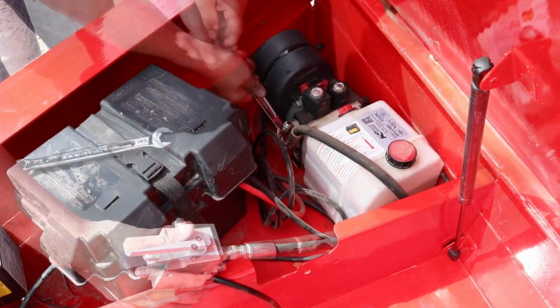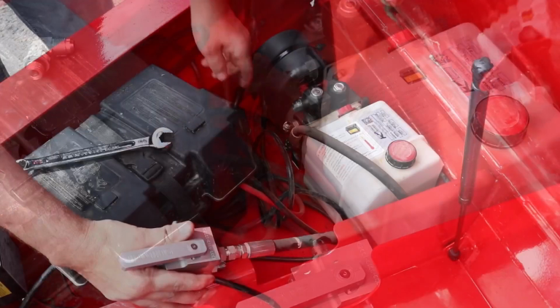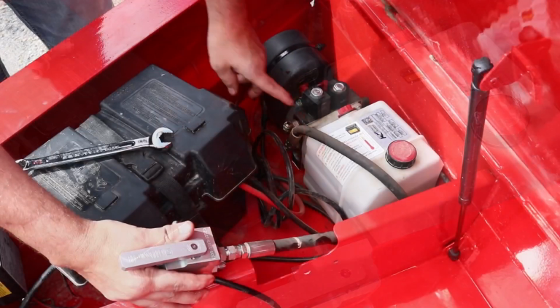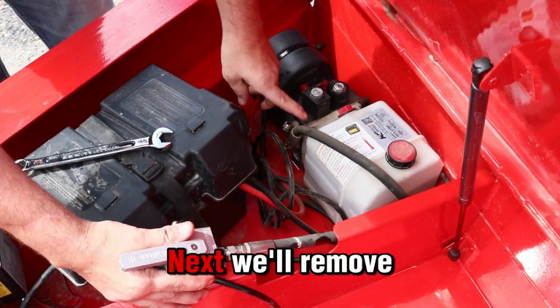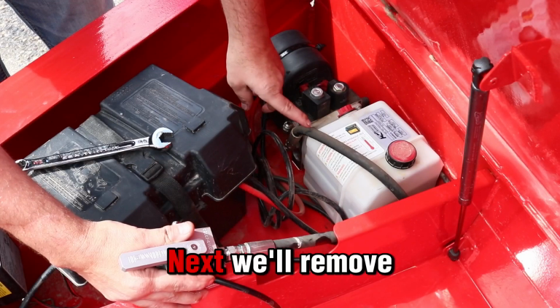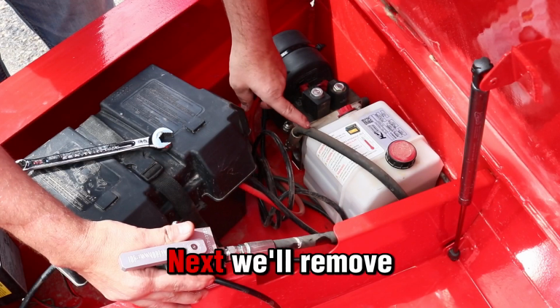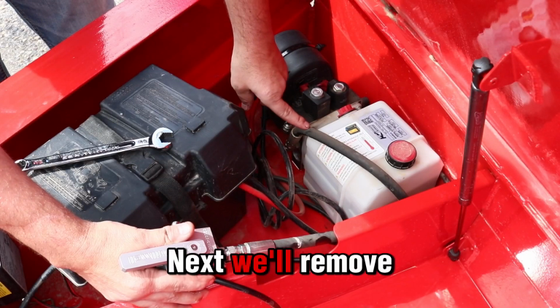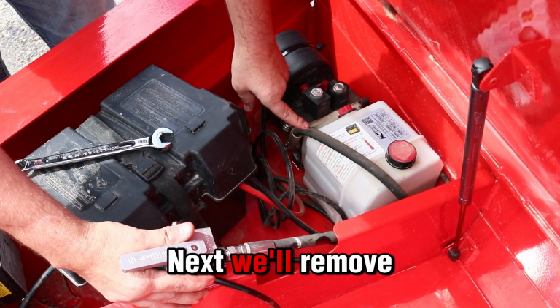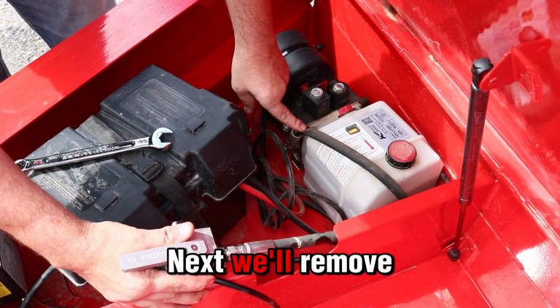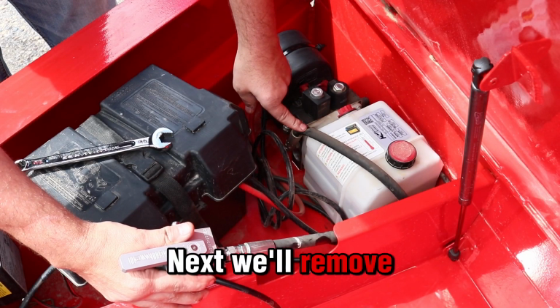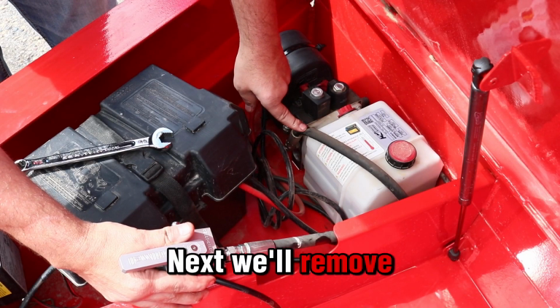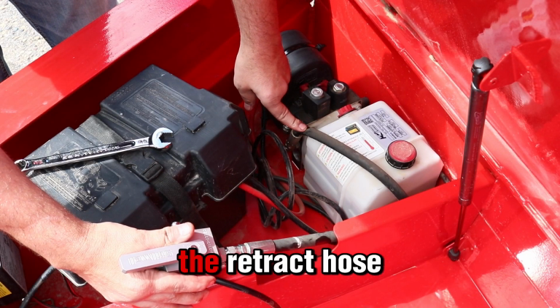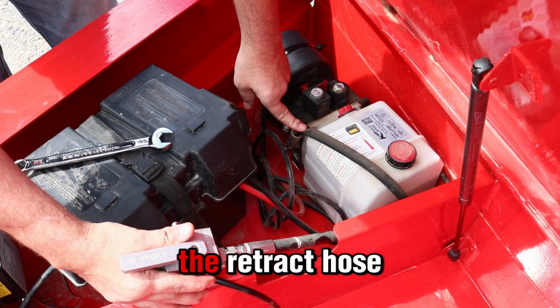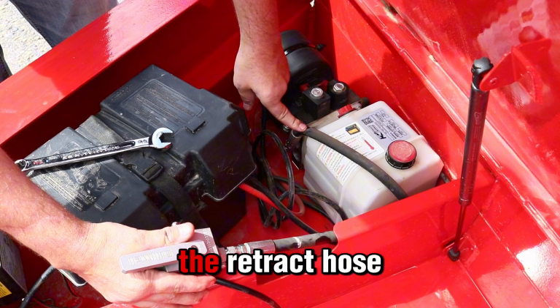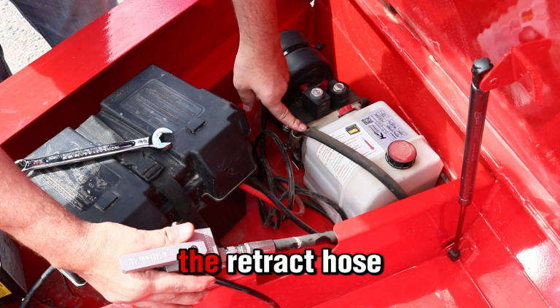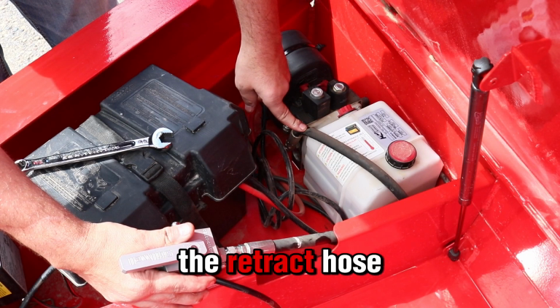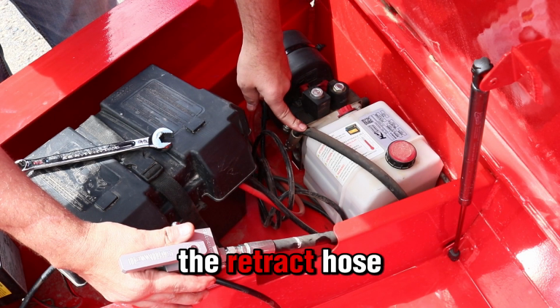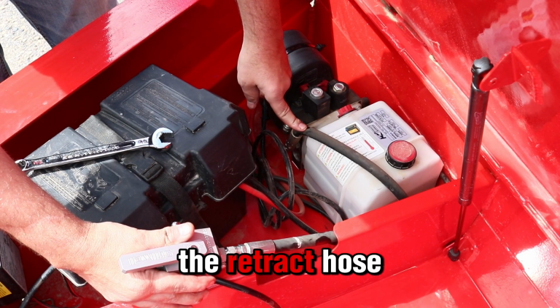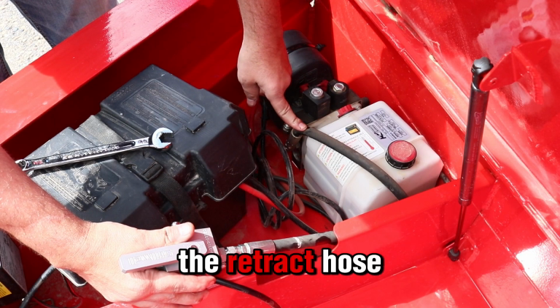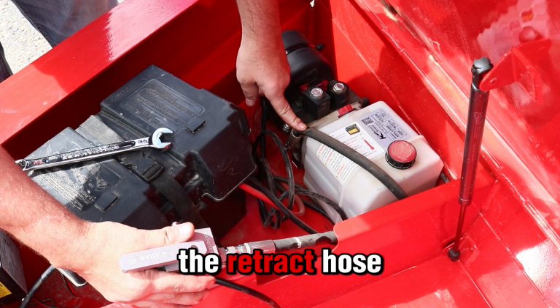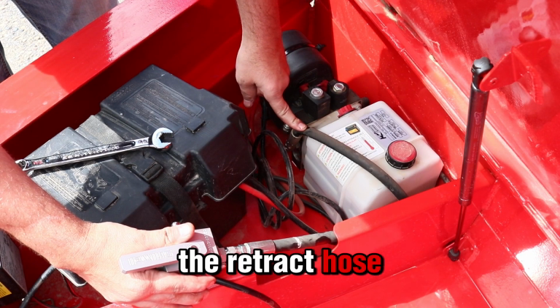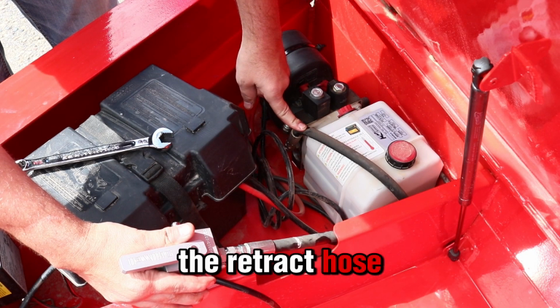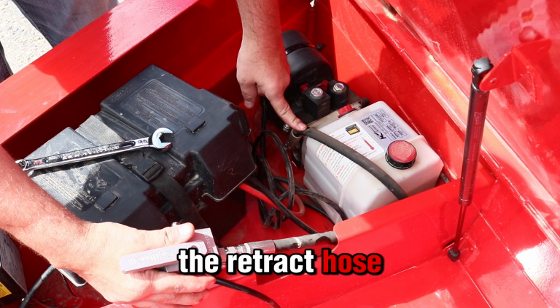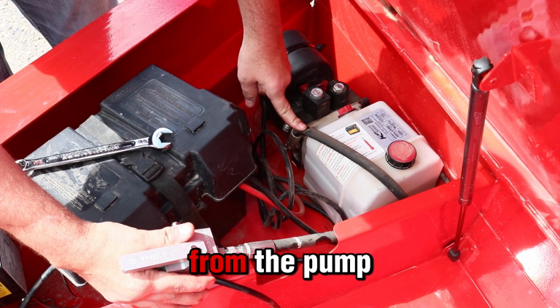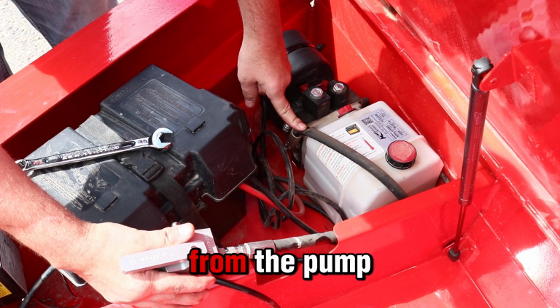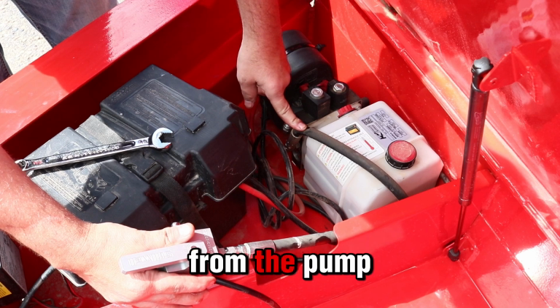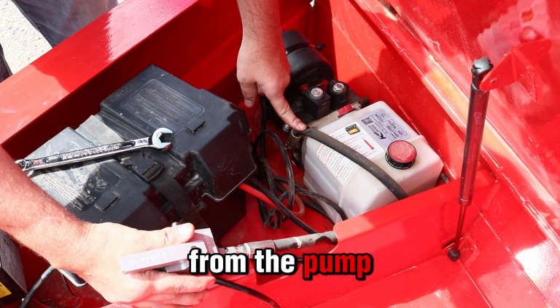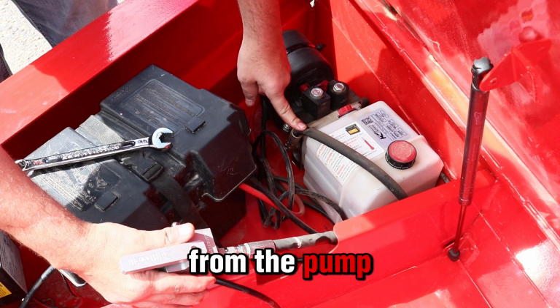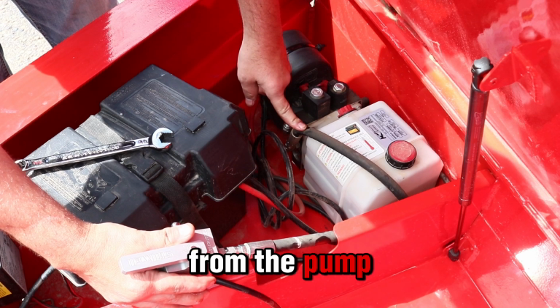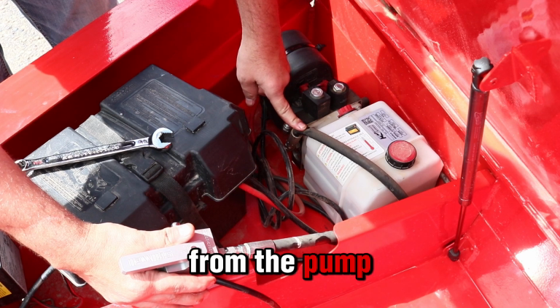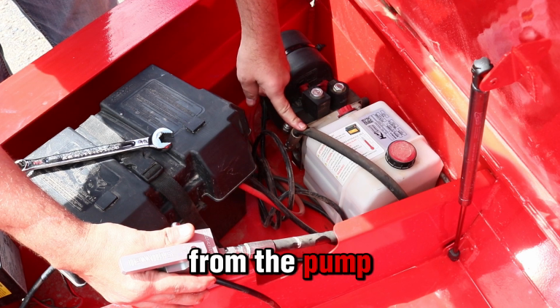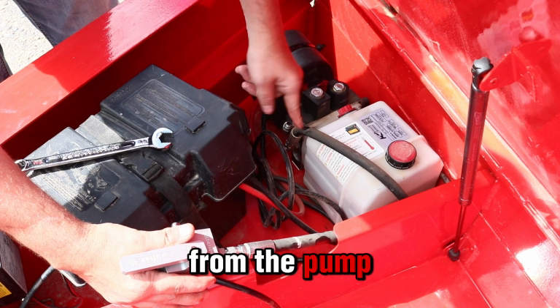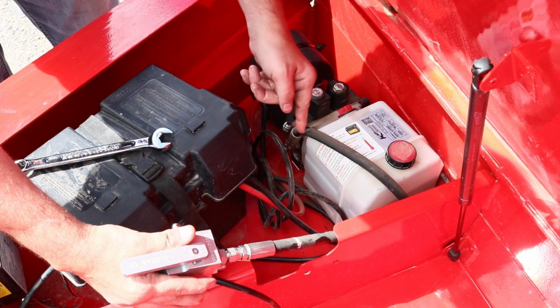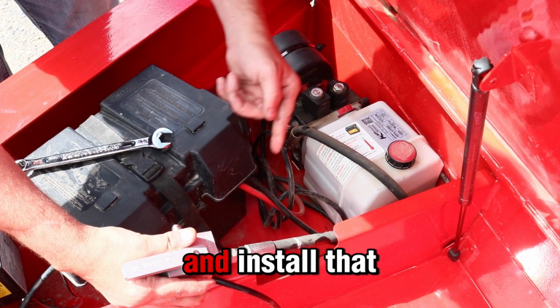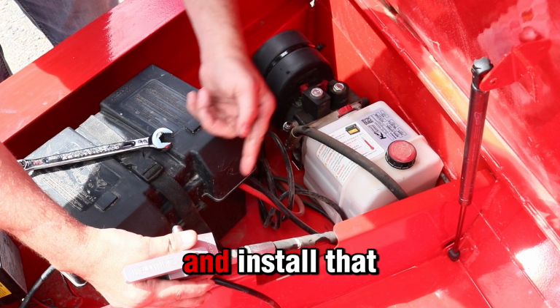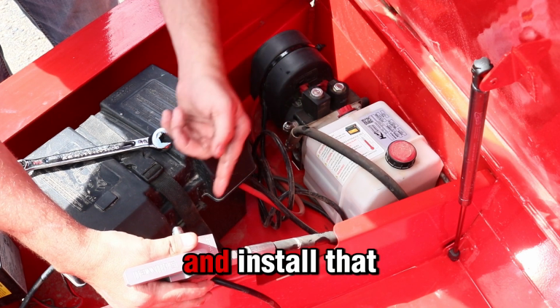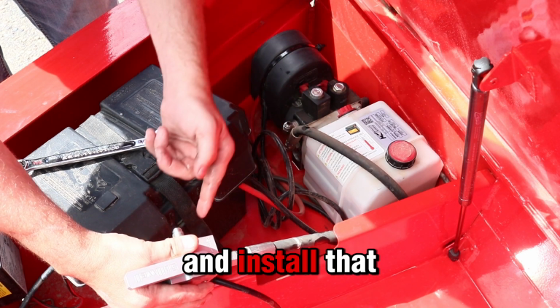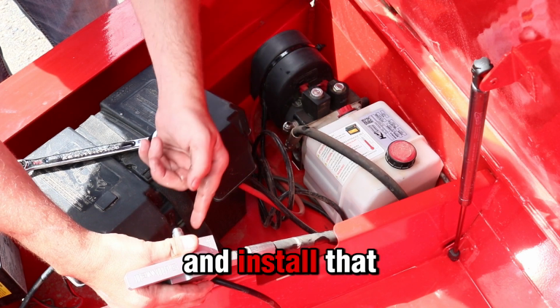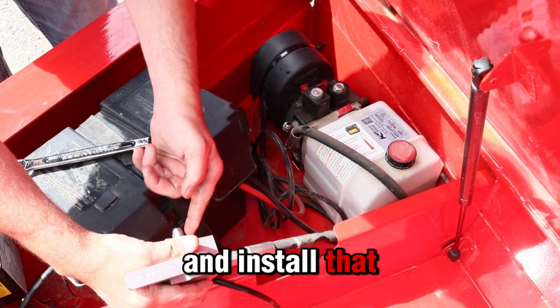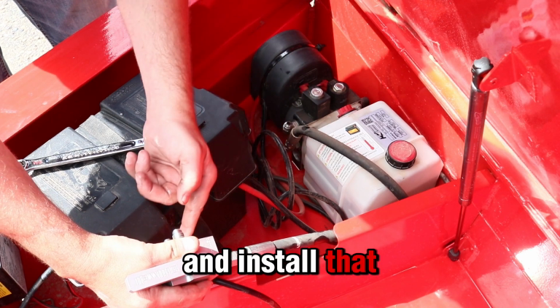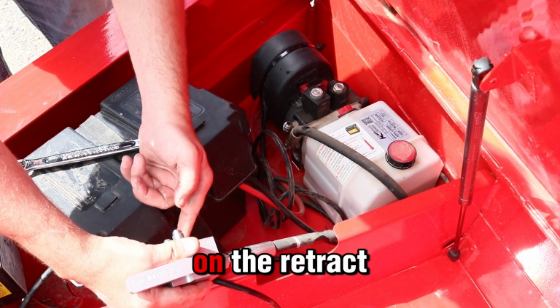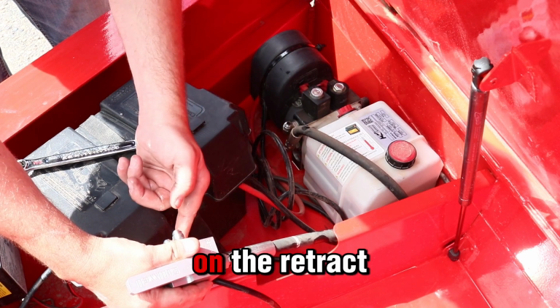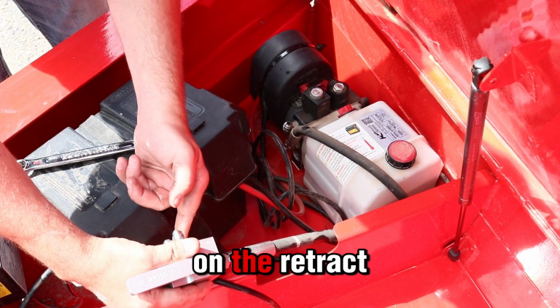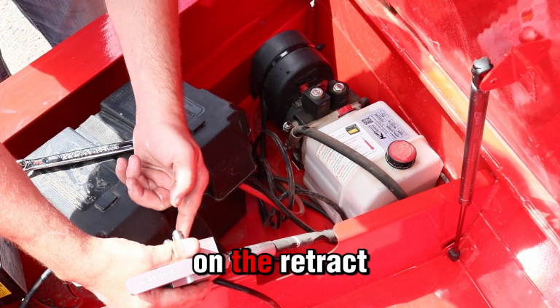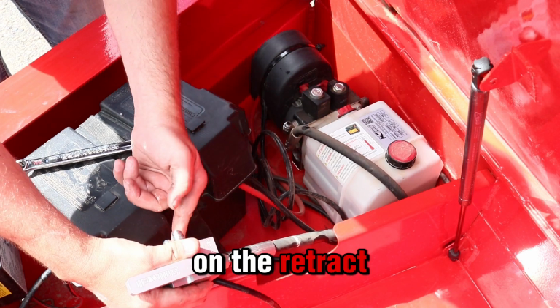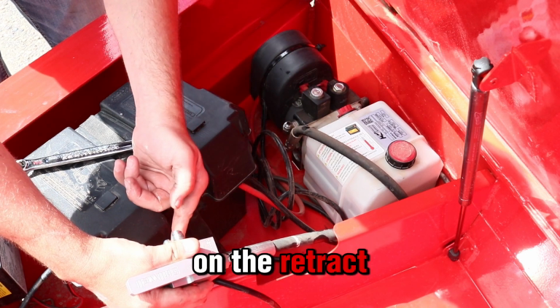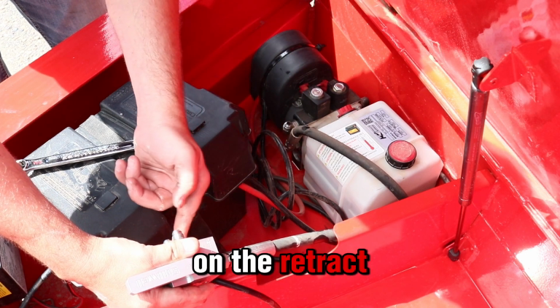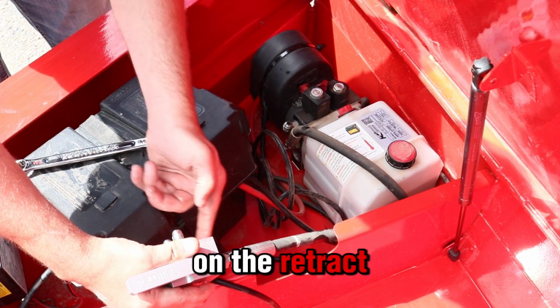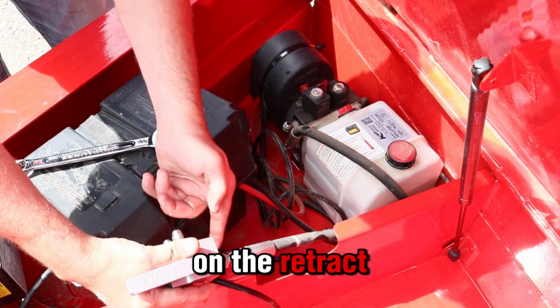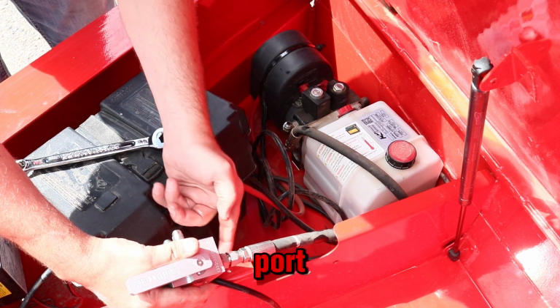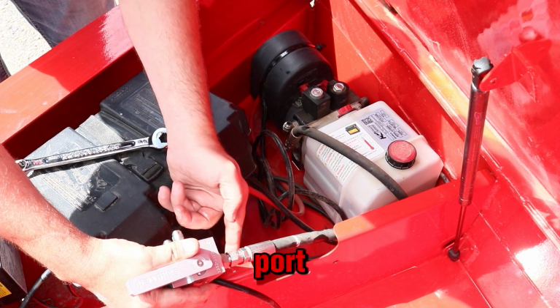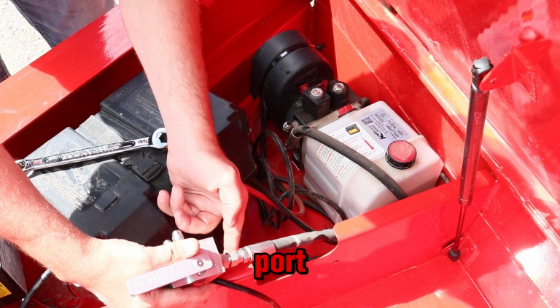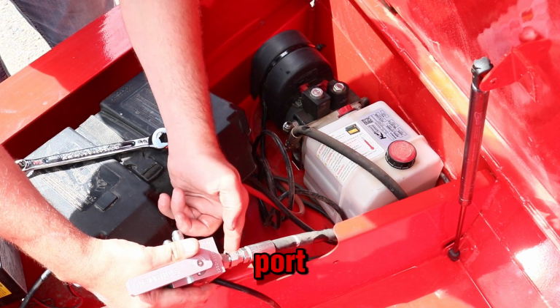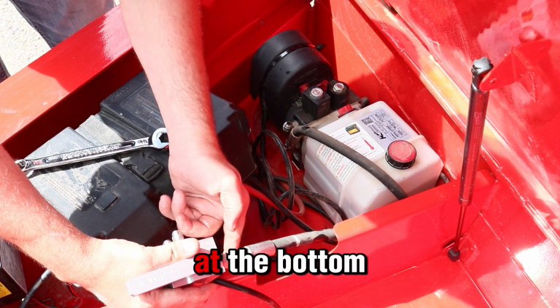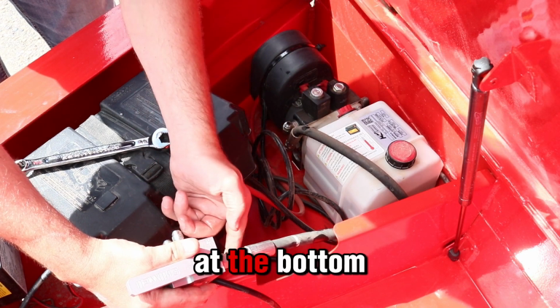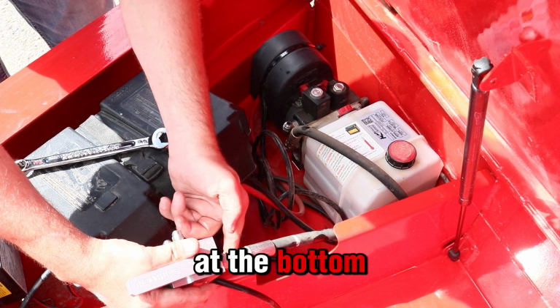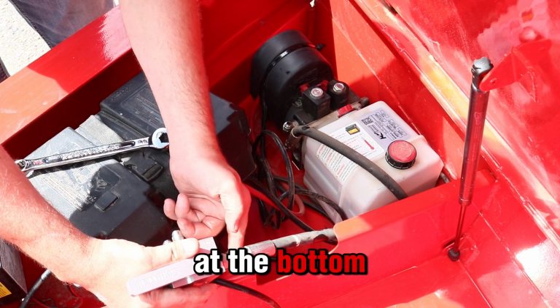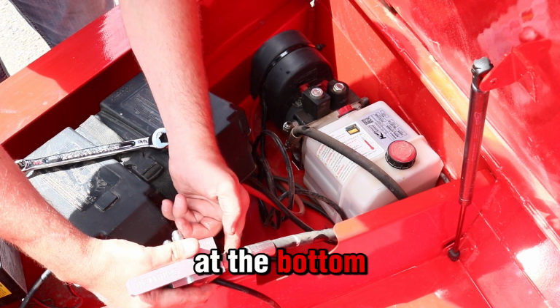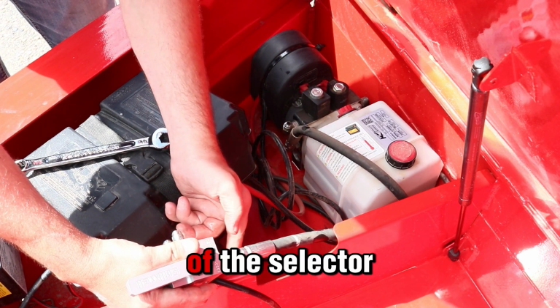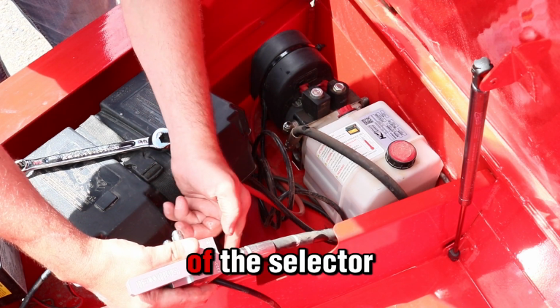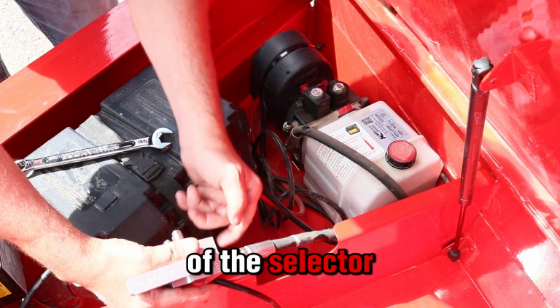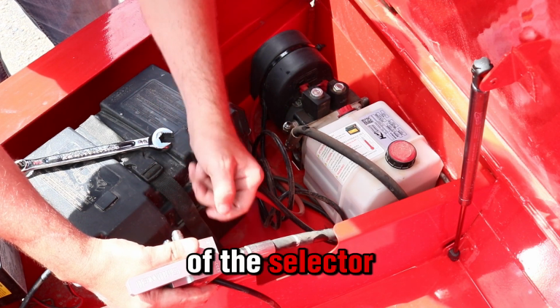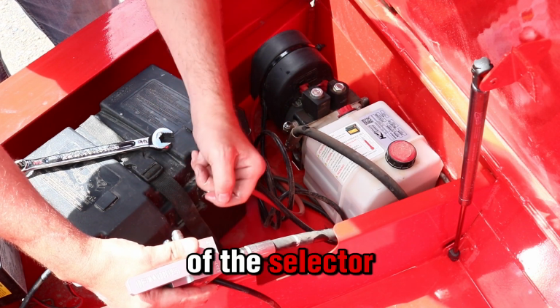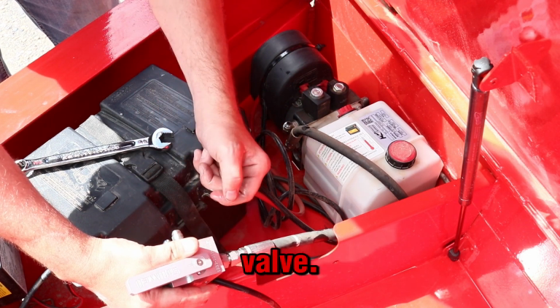Next, we'll remove the retract hose from the pump and install that on the retract port at the bottom of this selector valve.